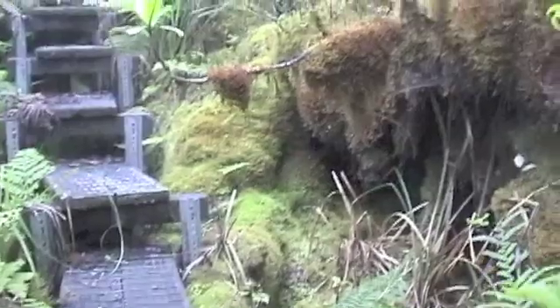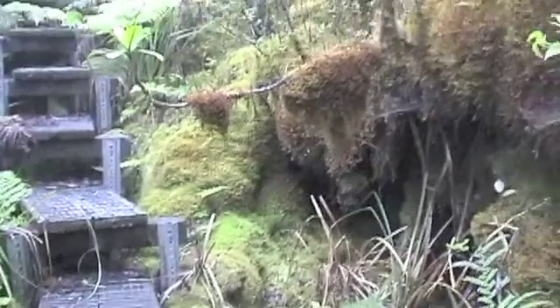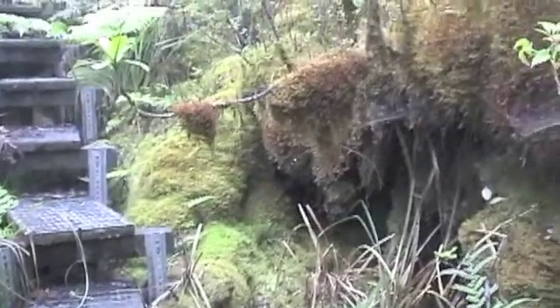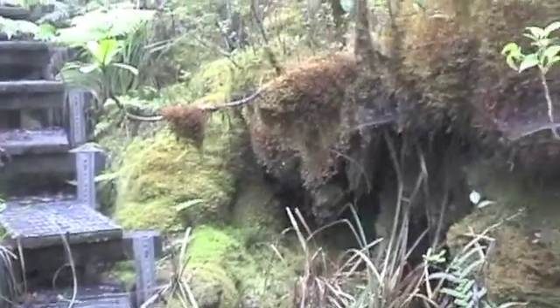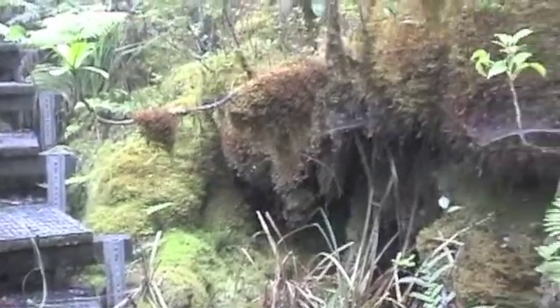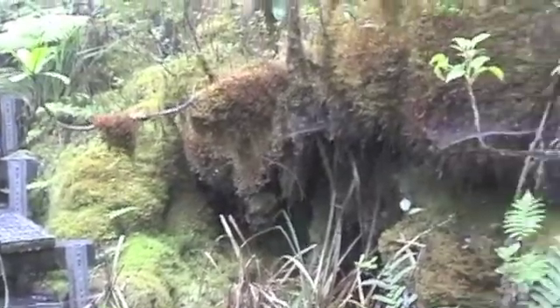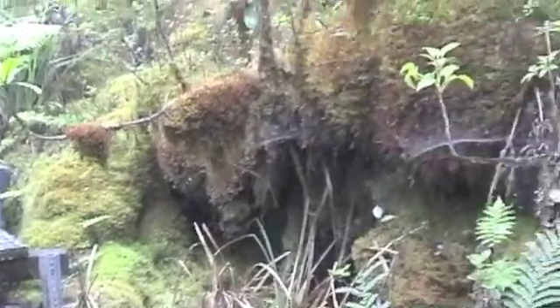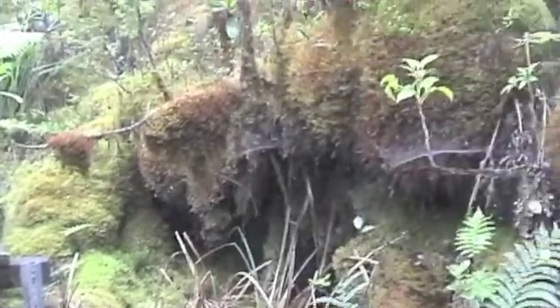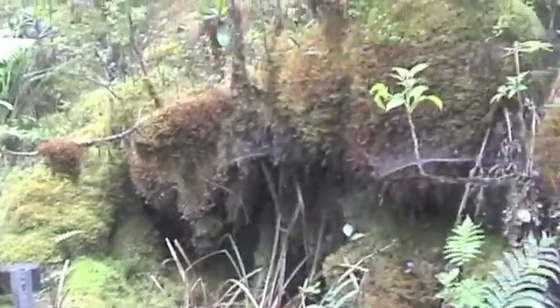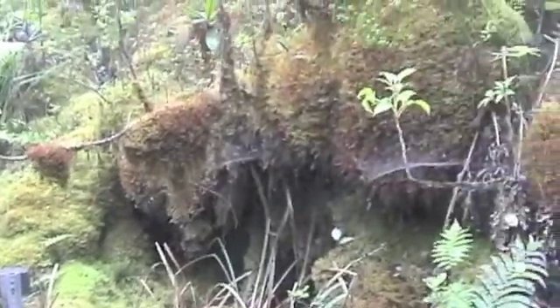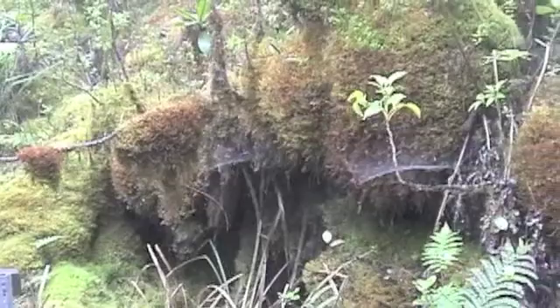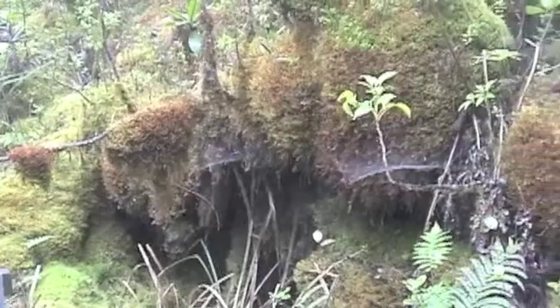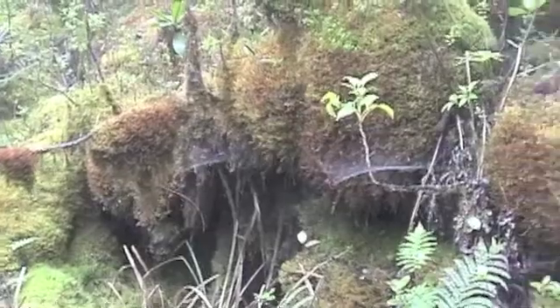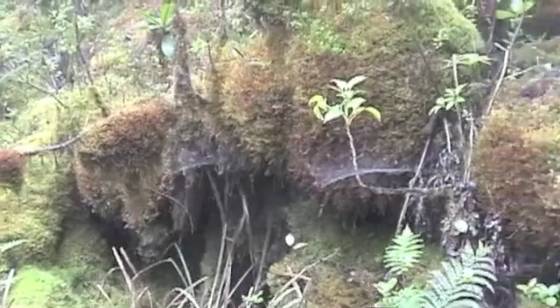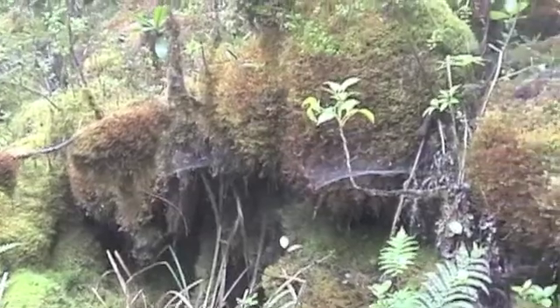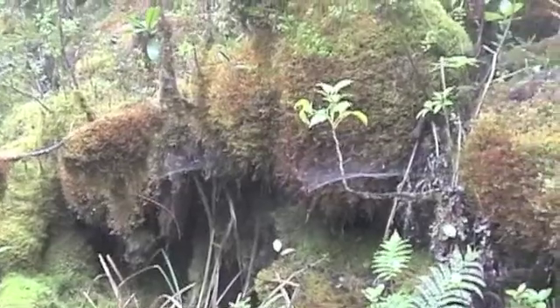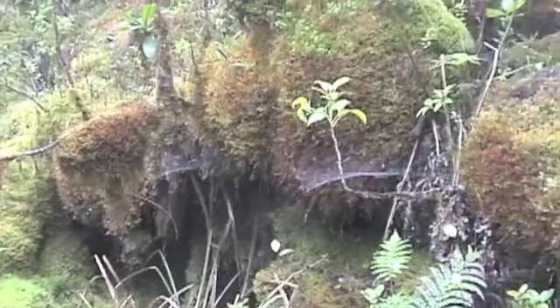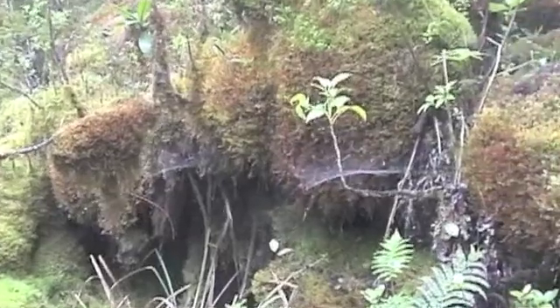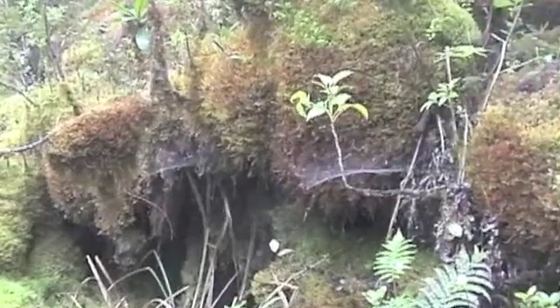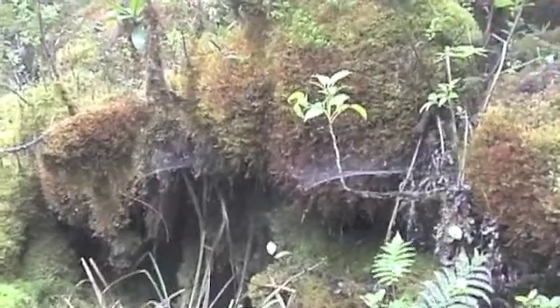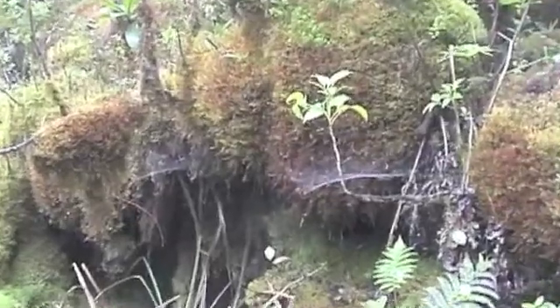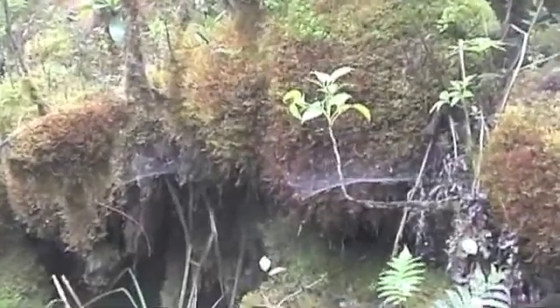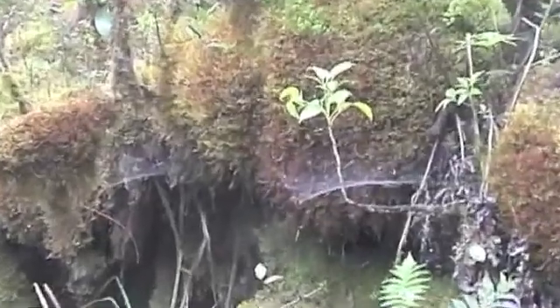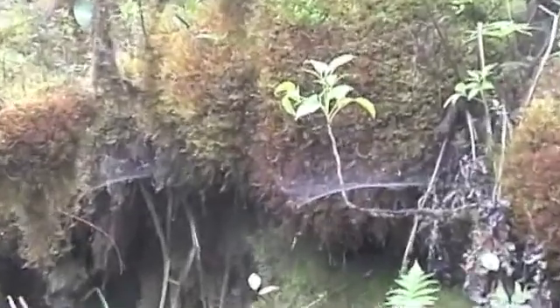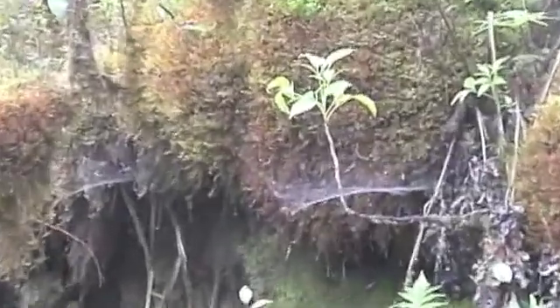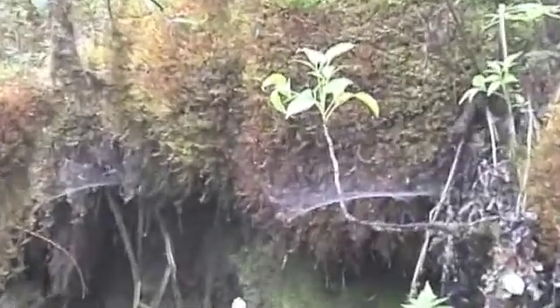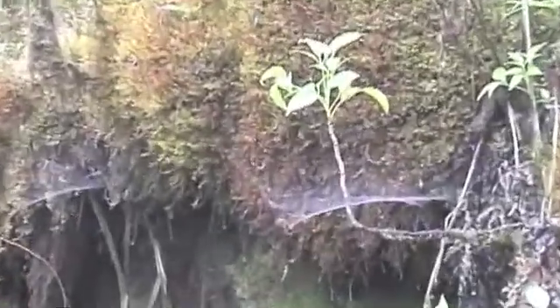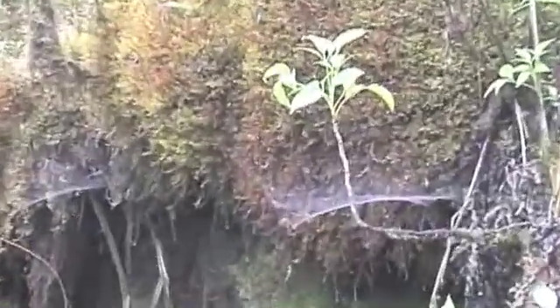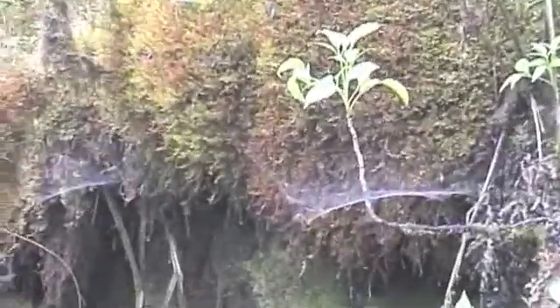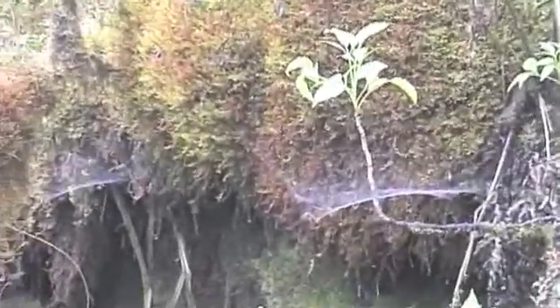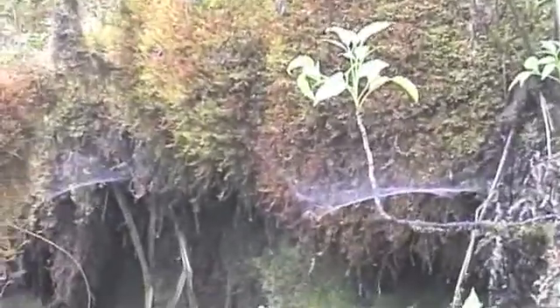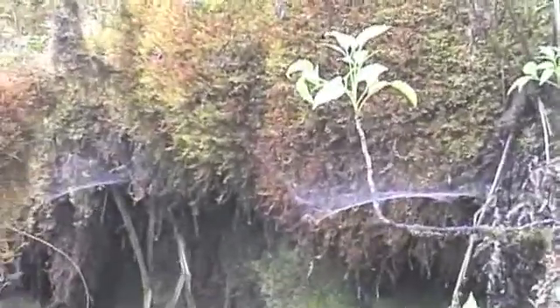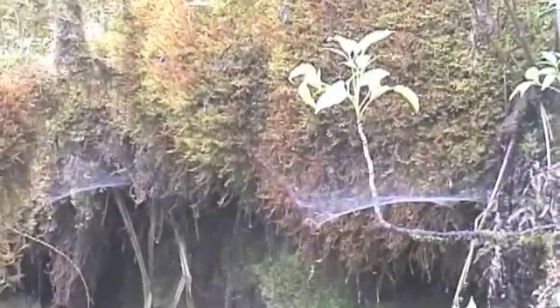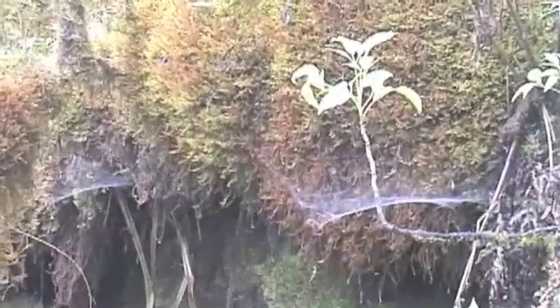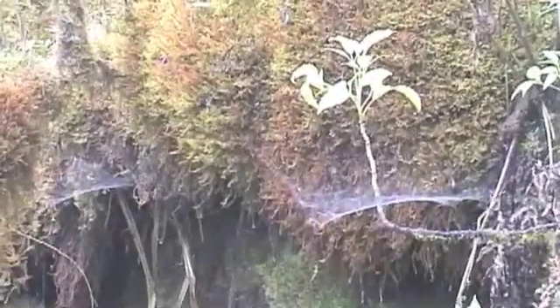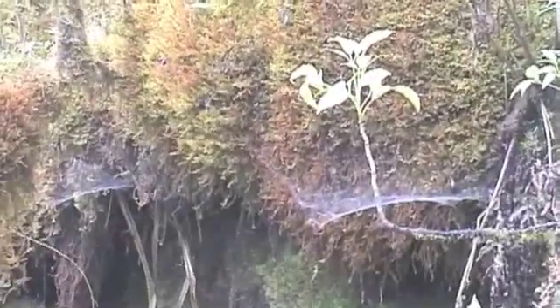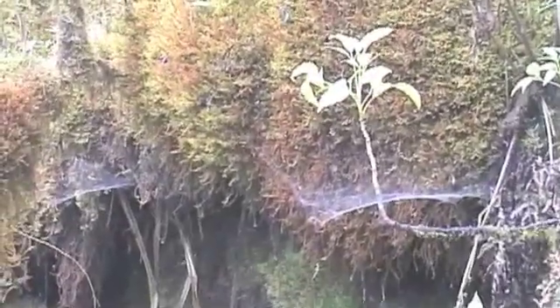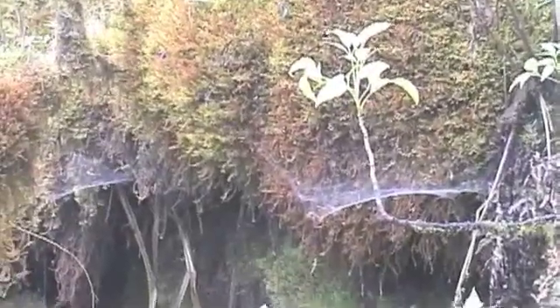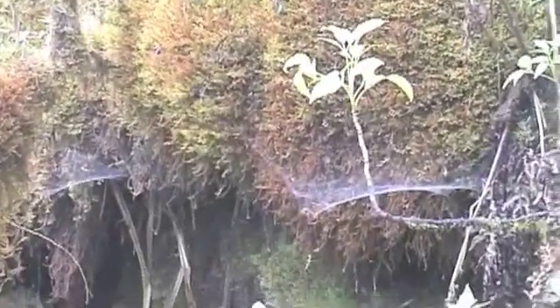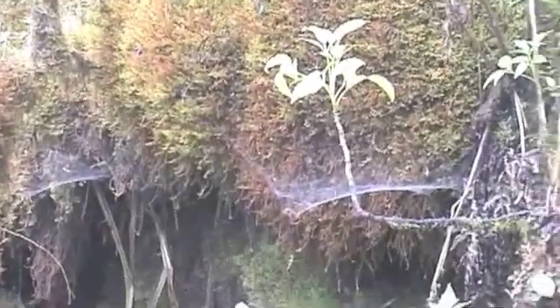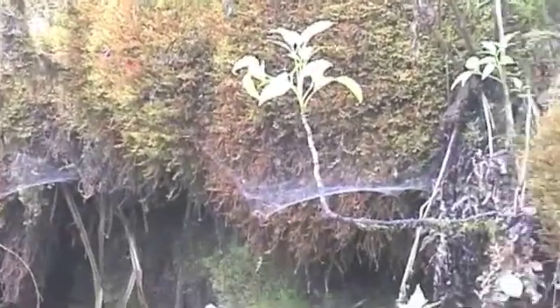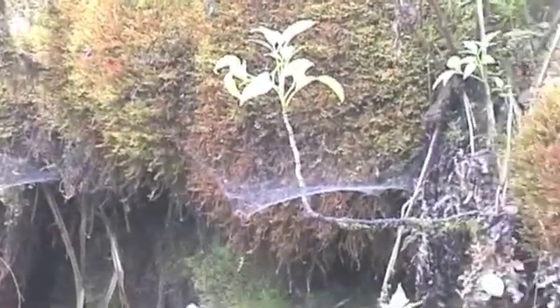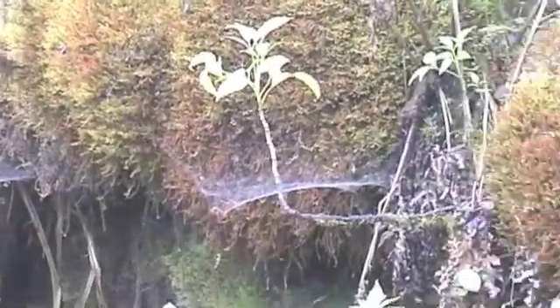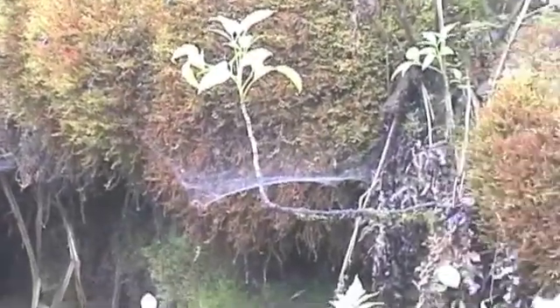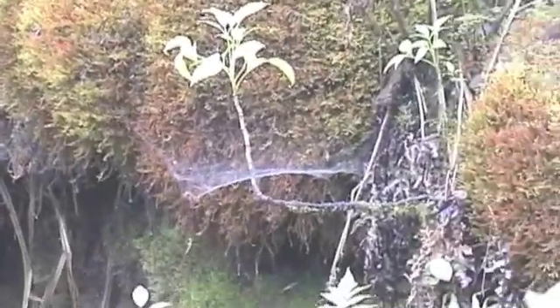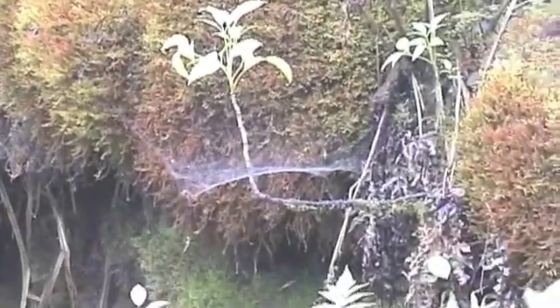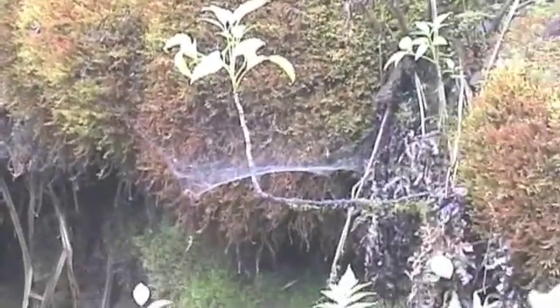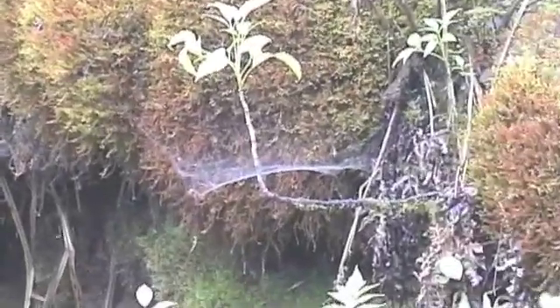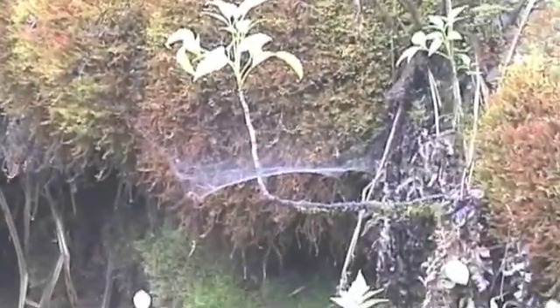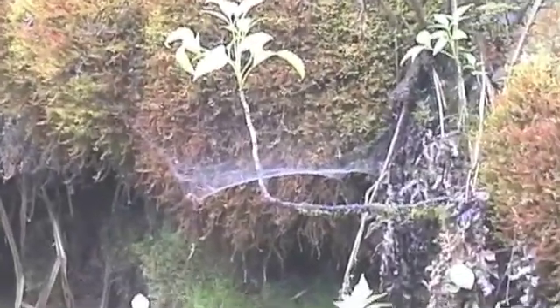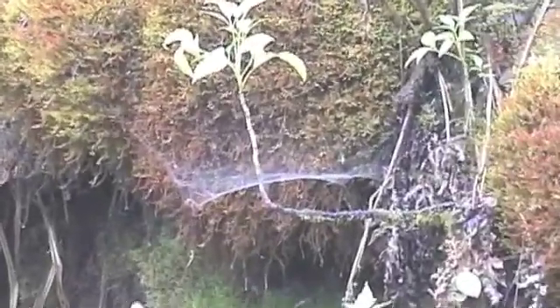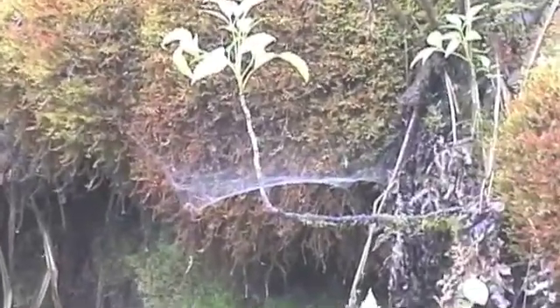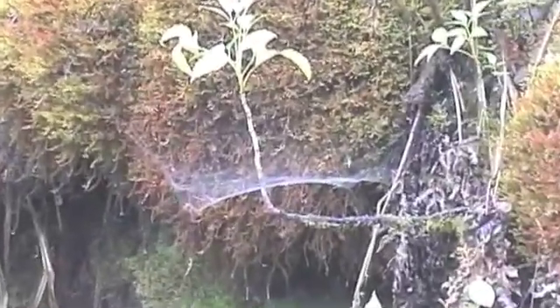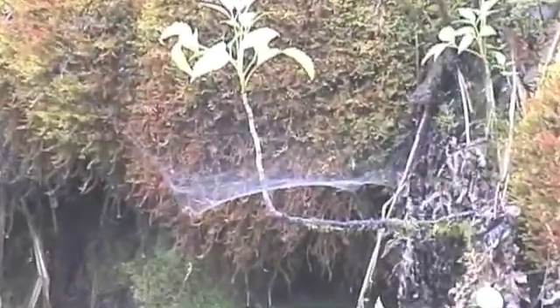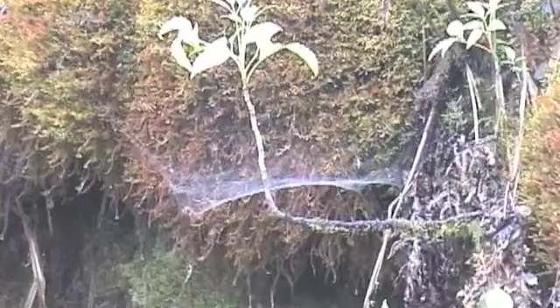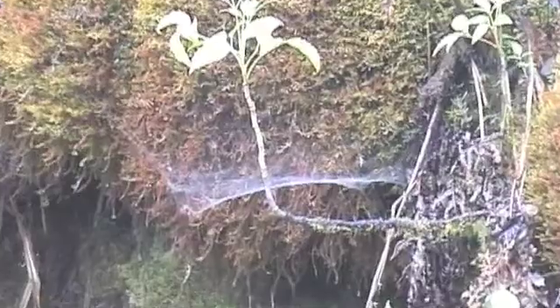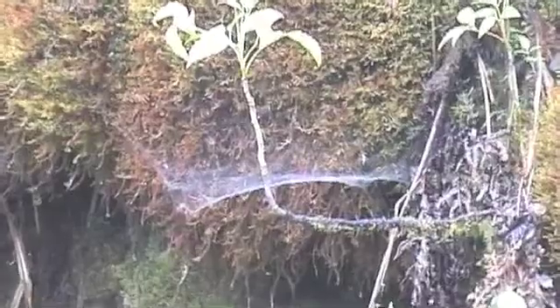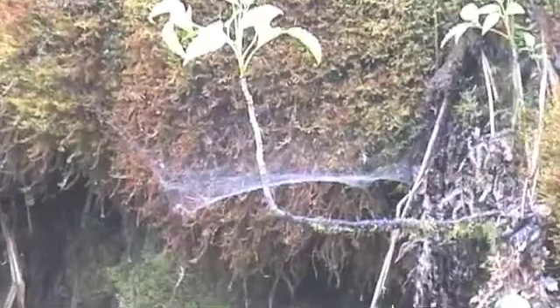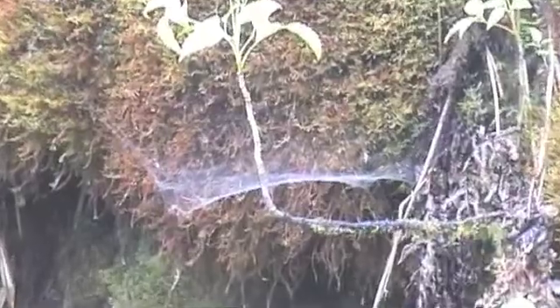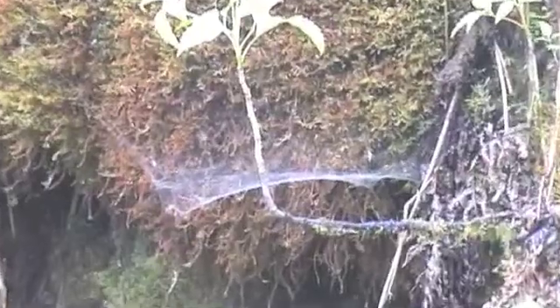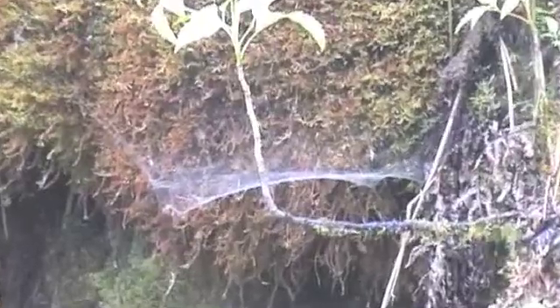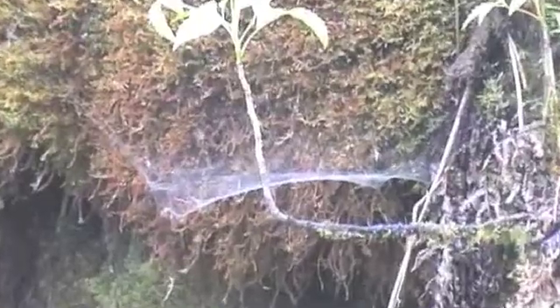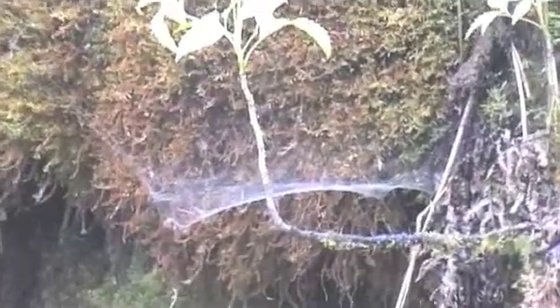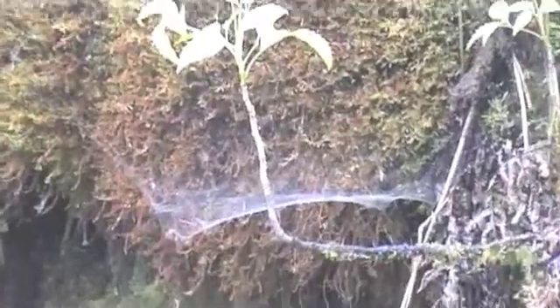Here are more Orson Welles webs. They'll come out tonight and we'll look at them.